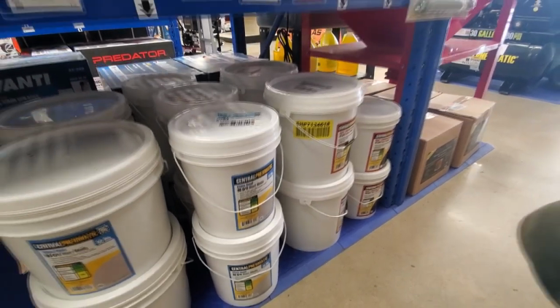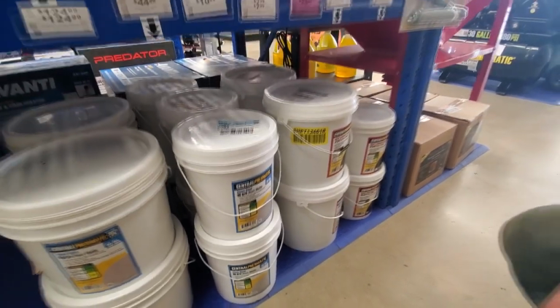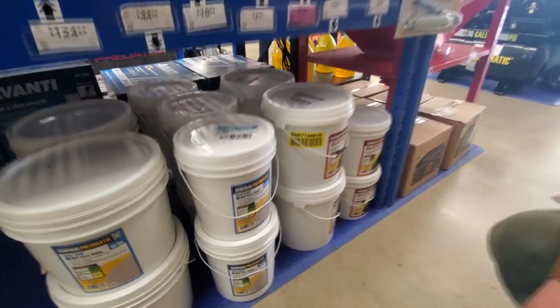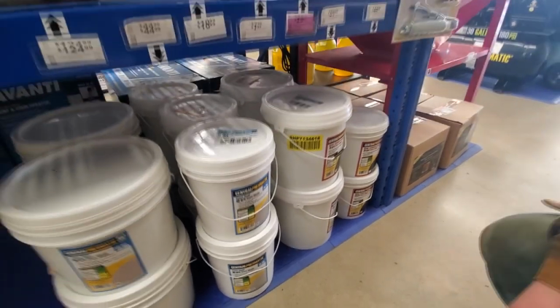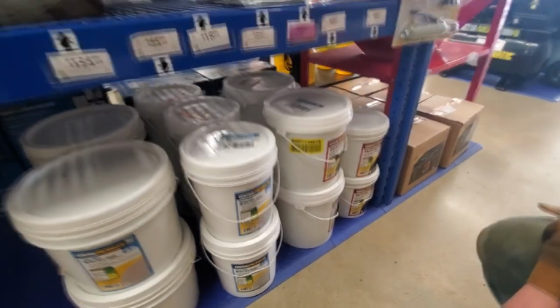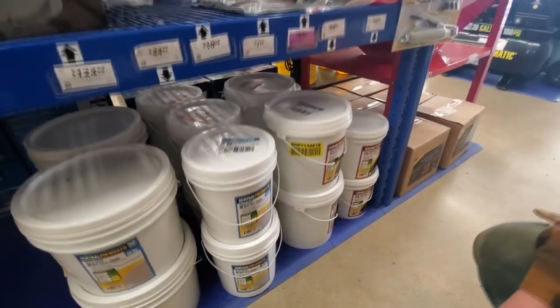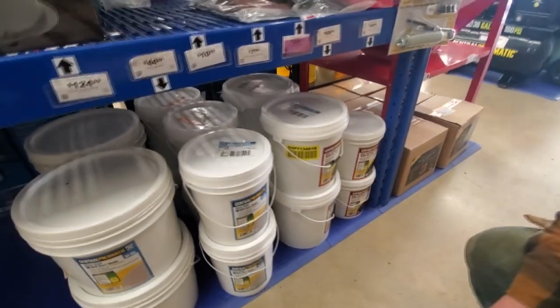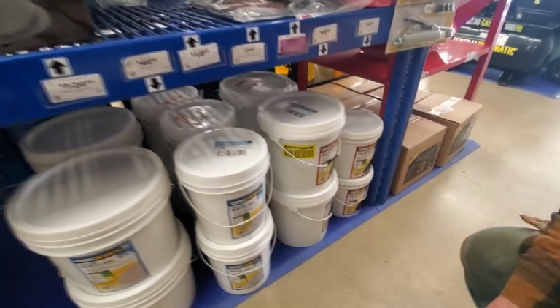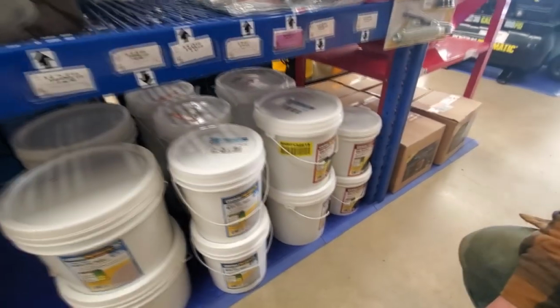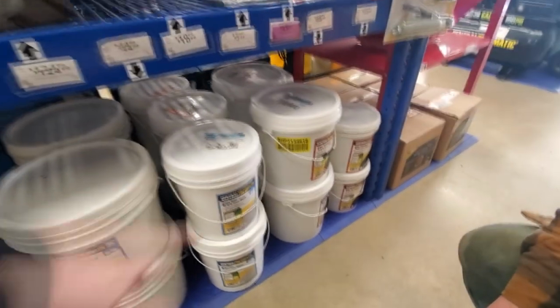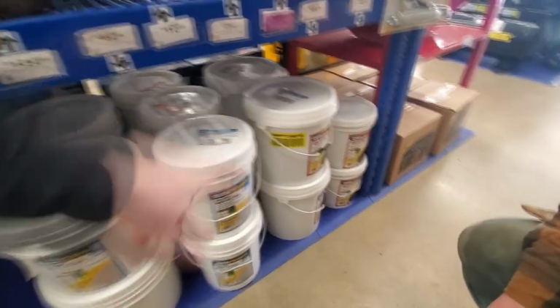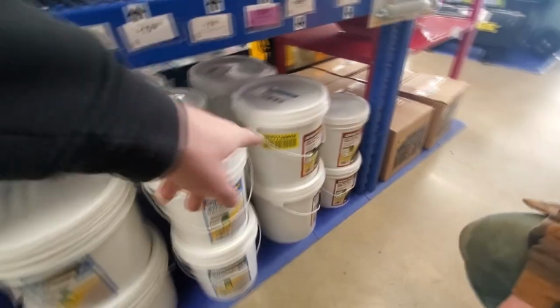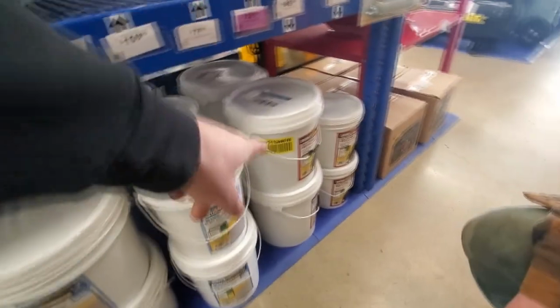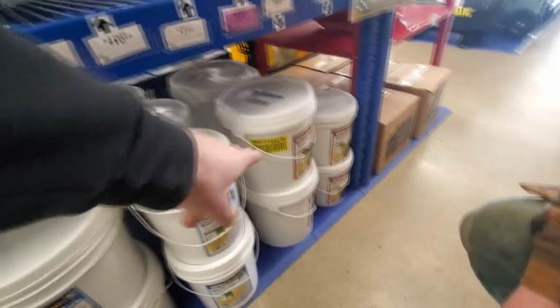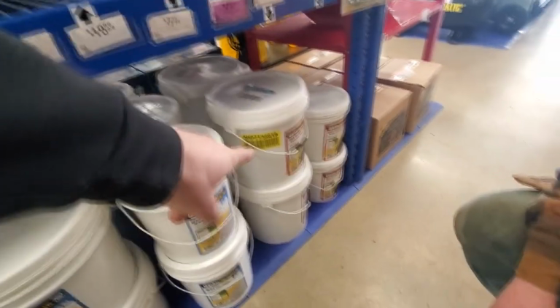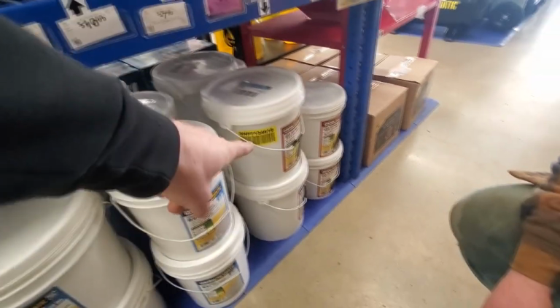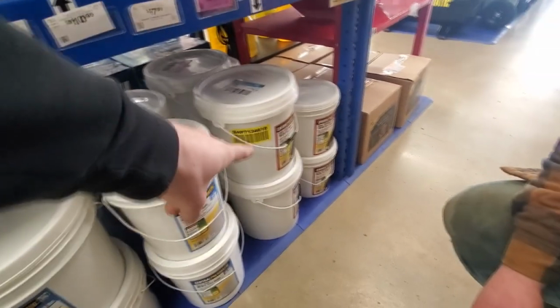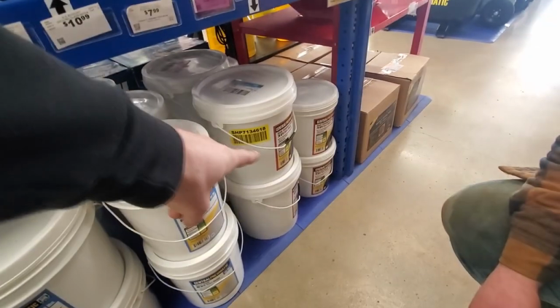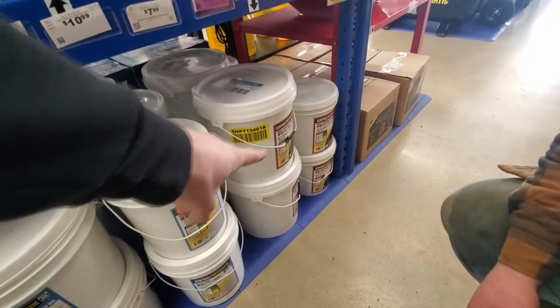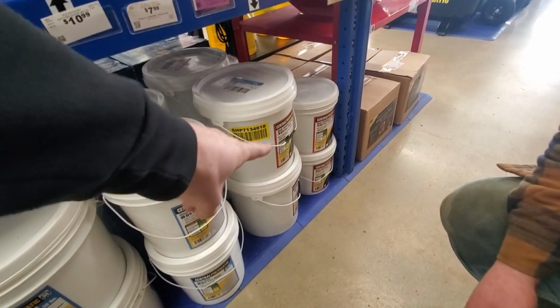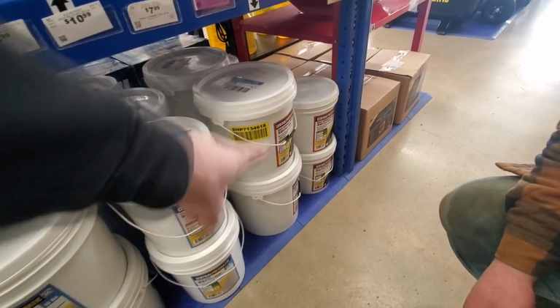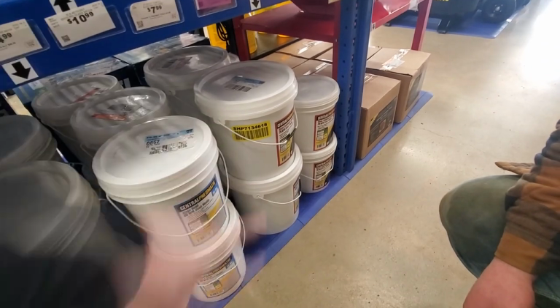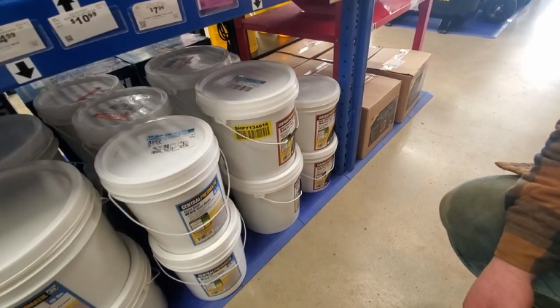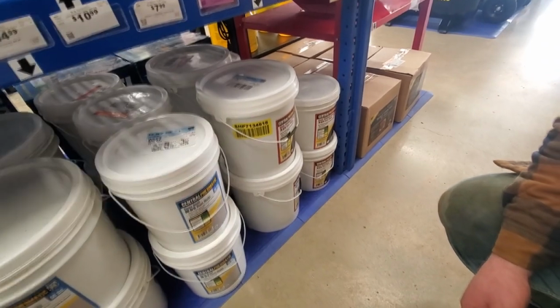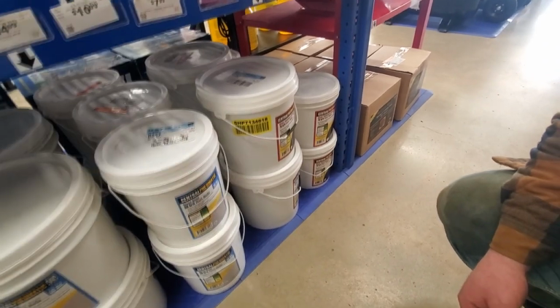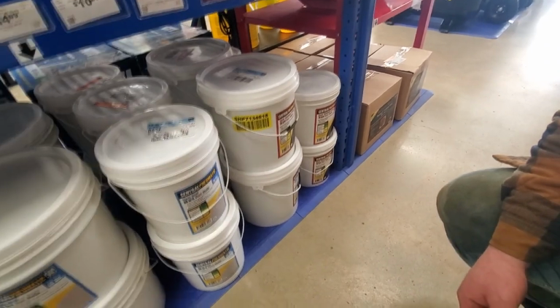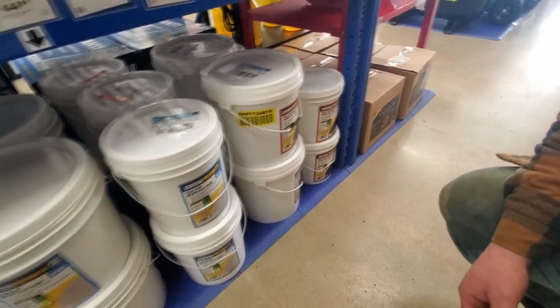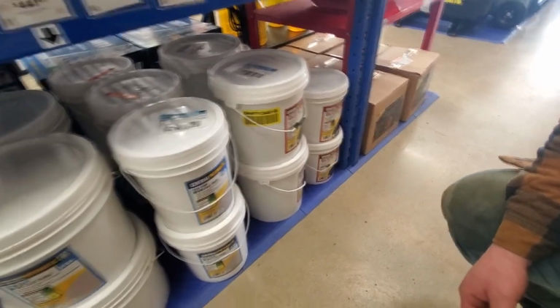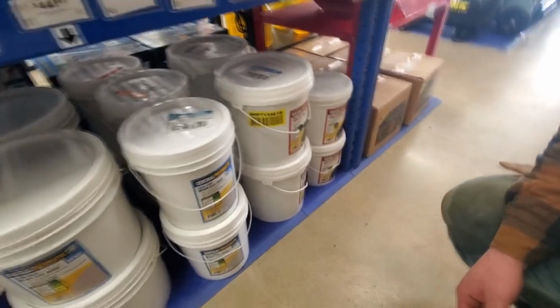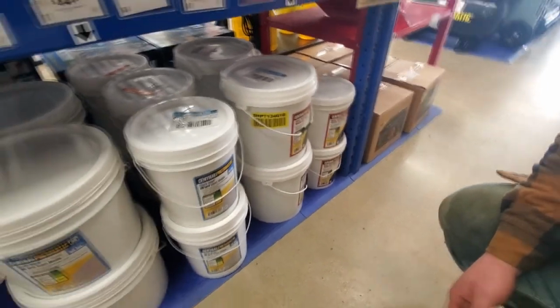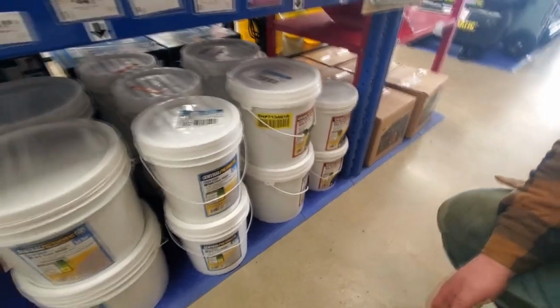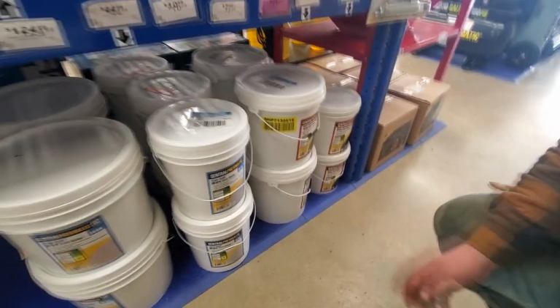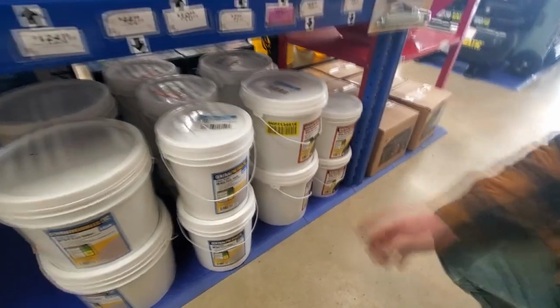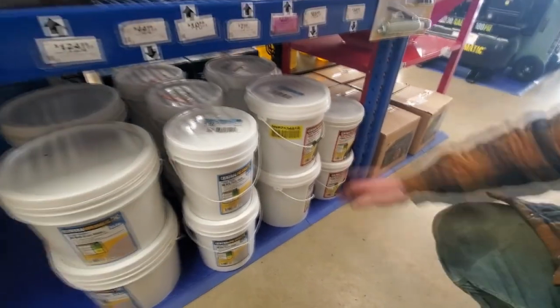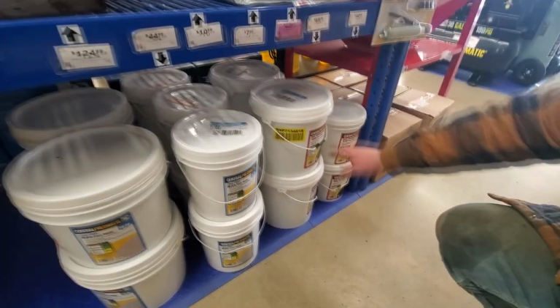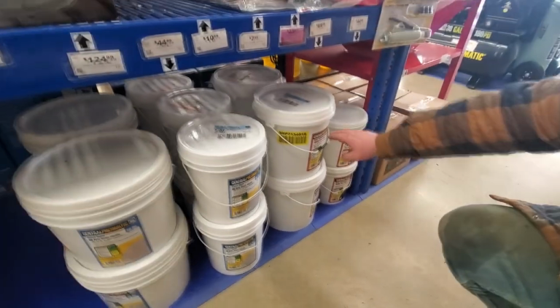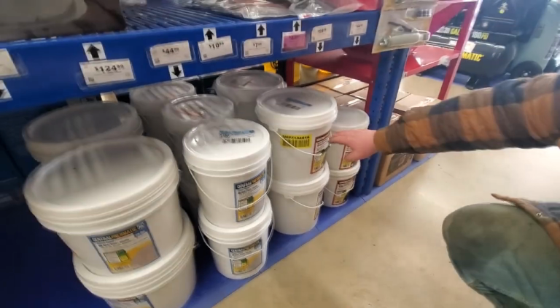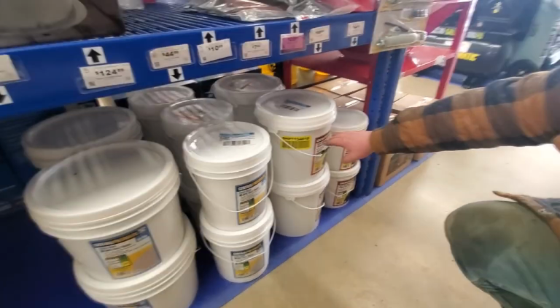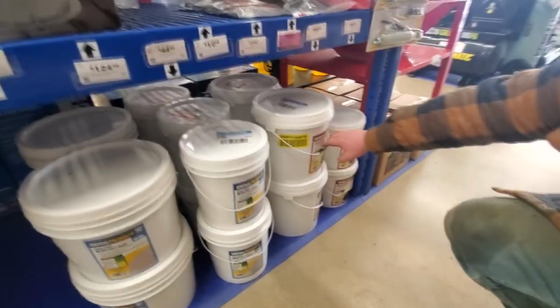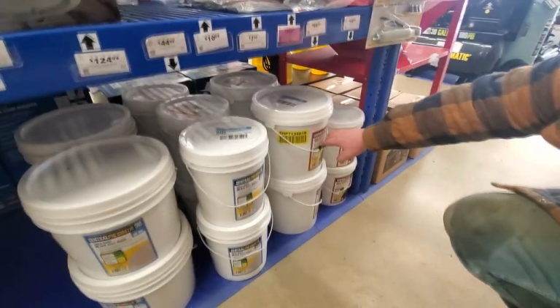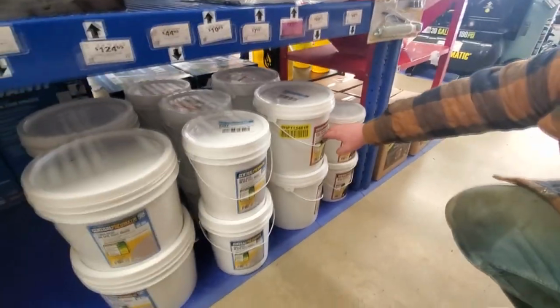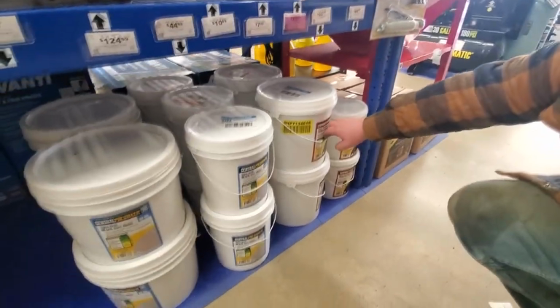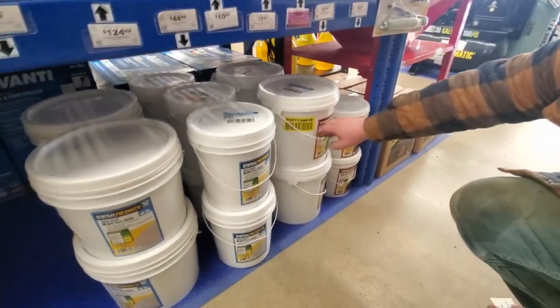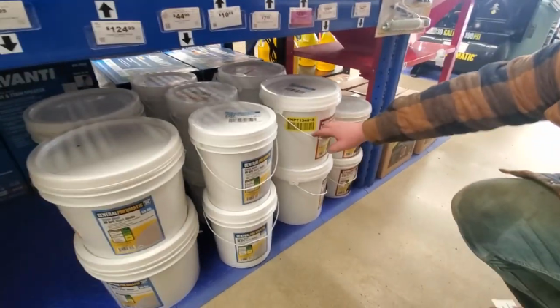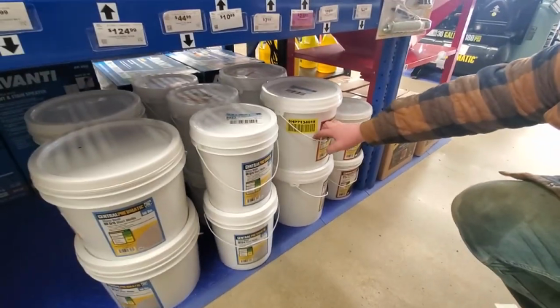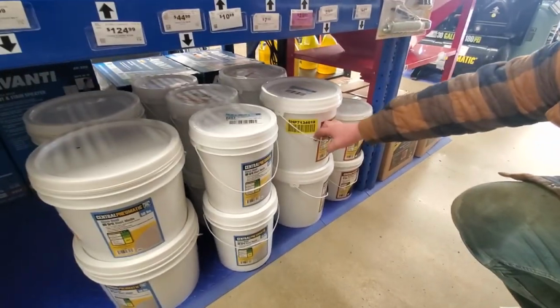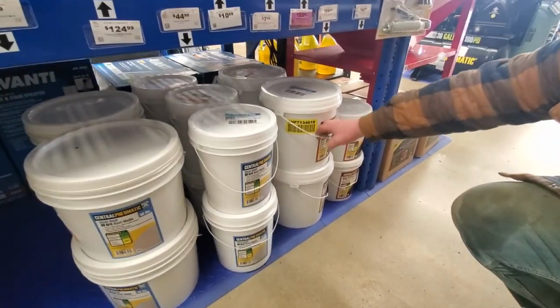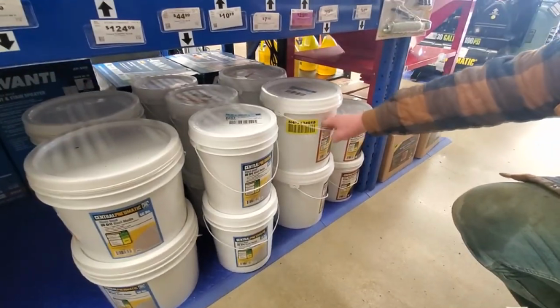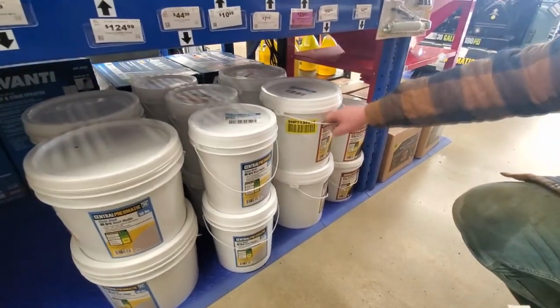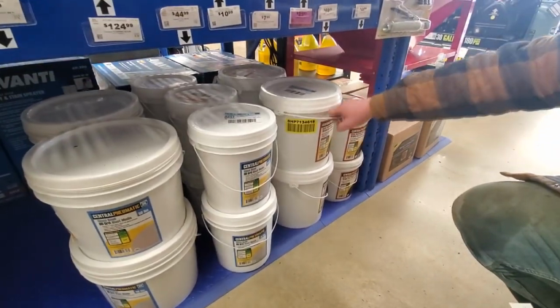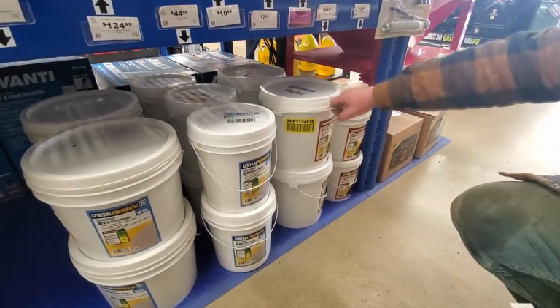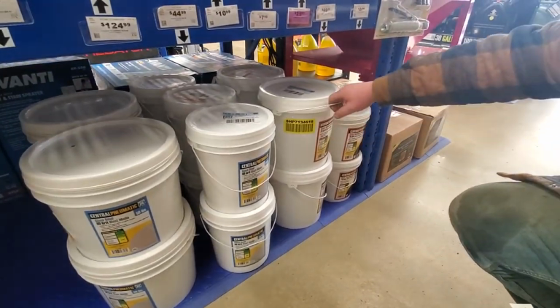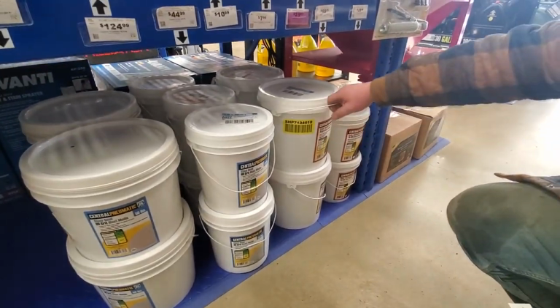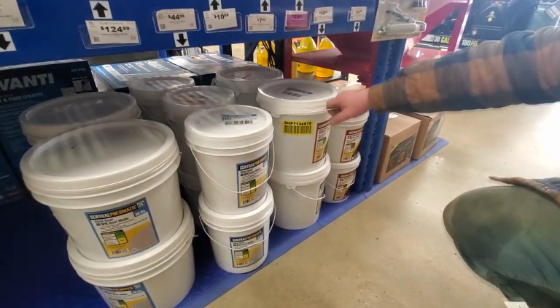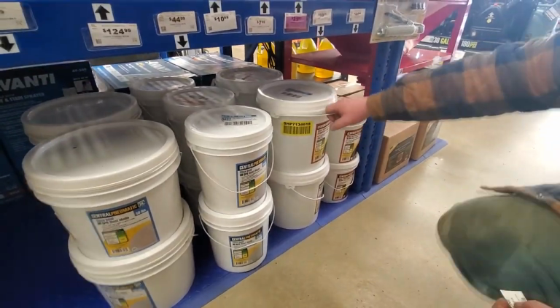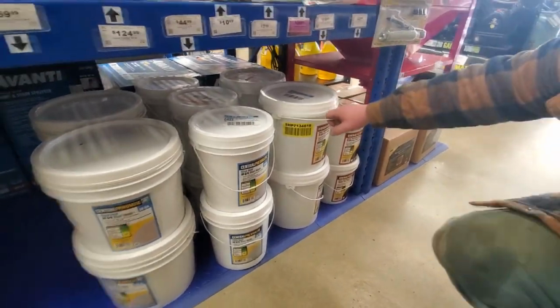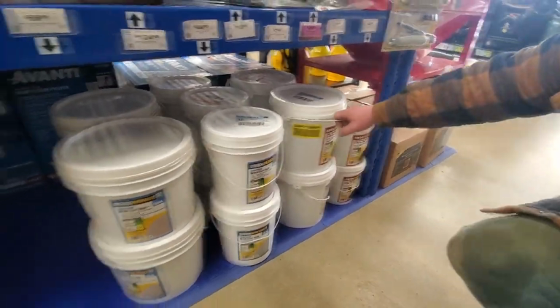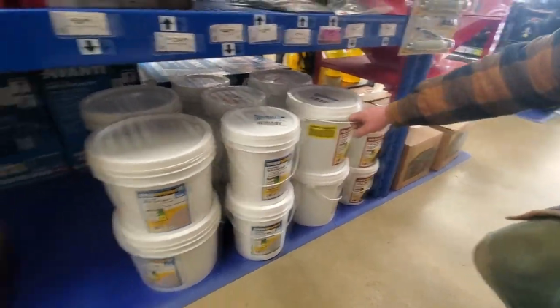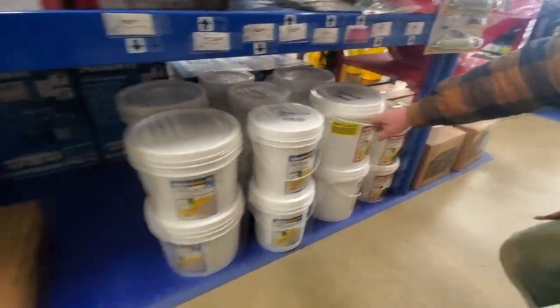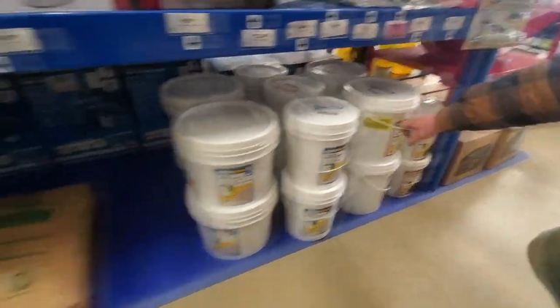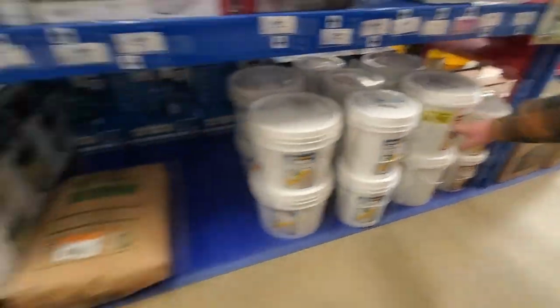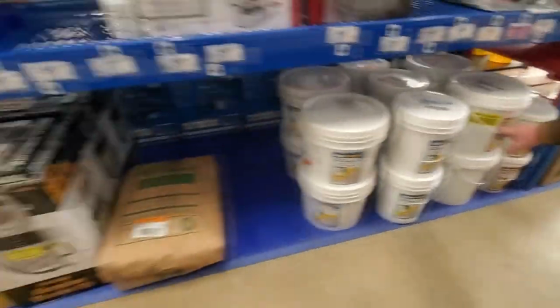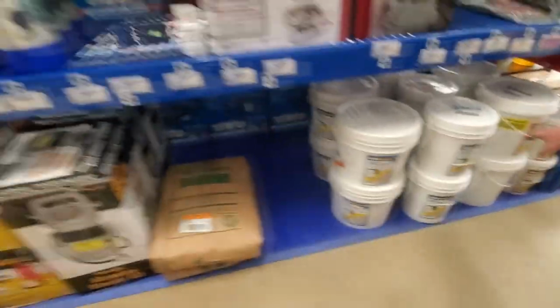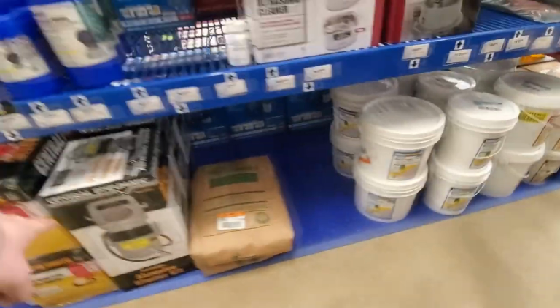New 70 grit. I mean, it doesn't need to be crazy blasted. It's not bad. Oh, there they are, right there.